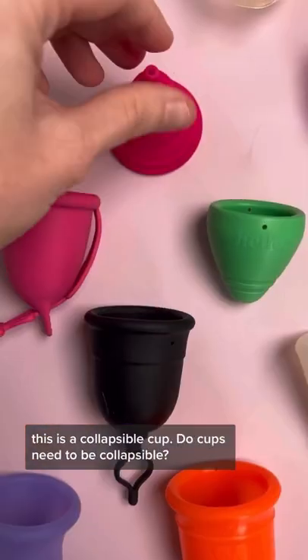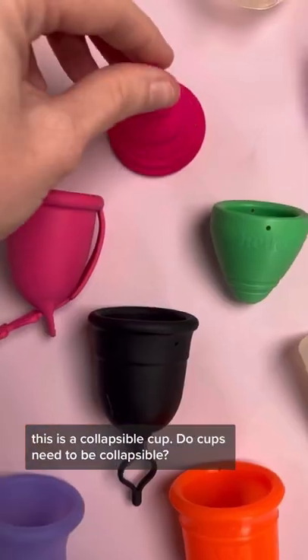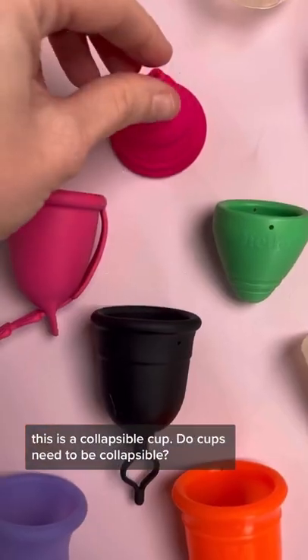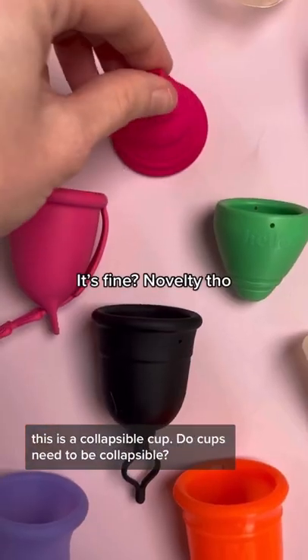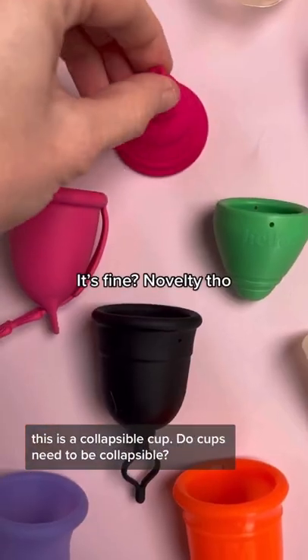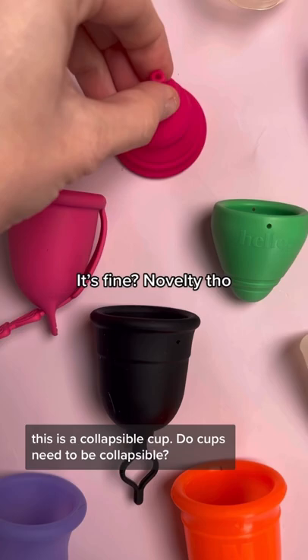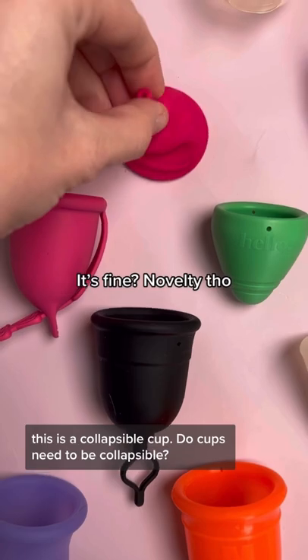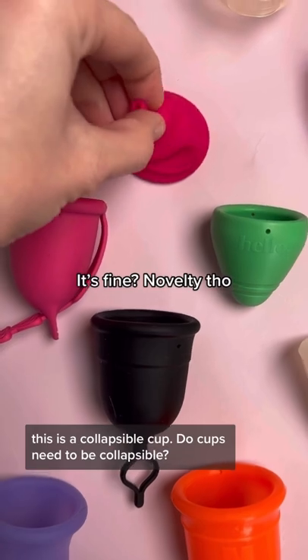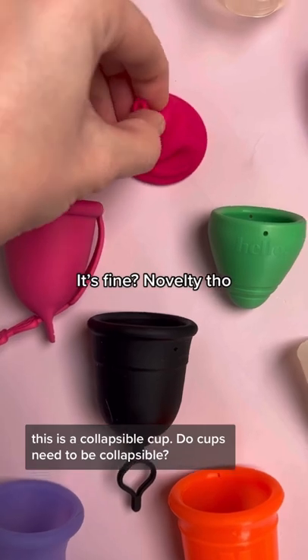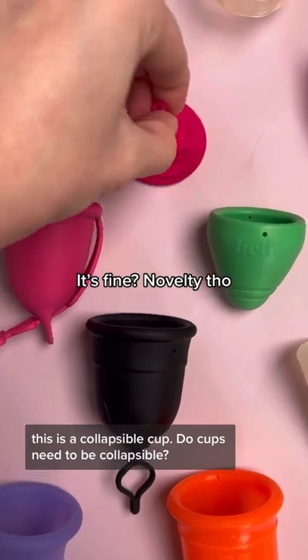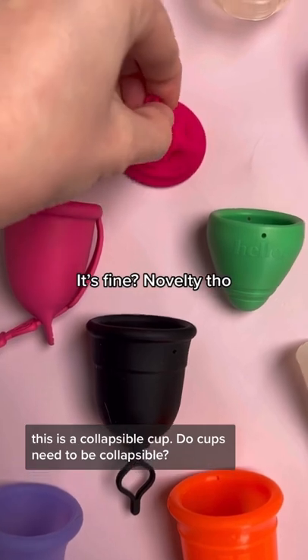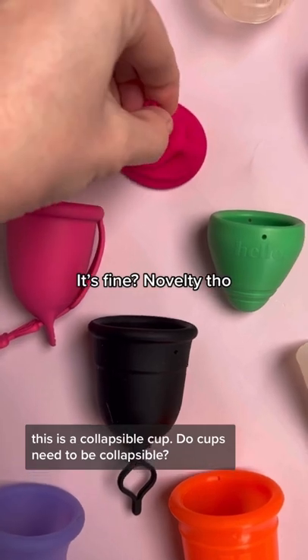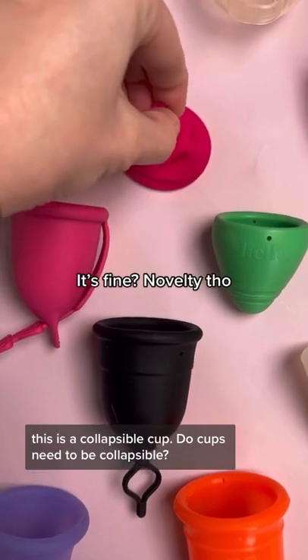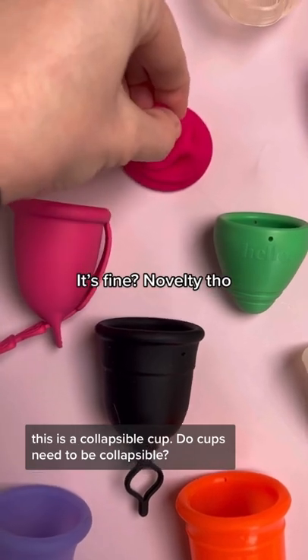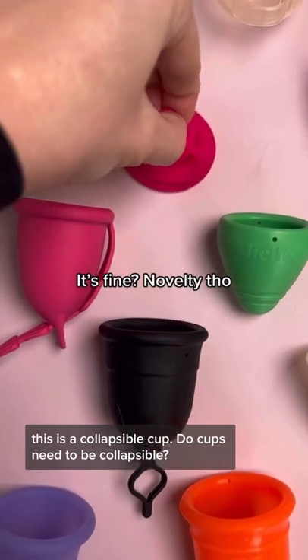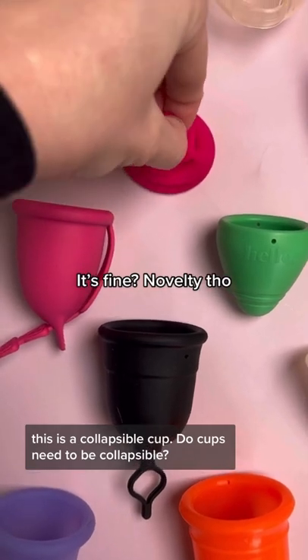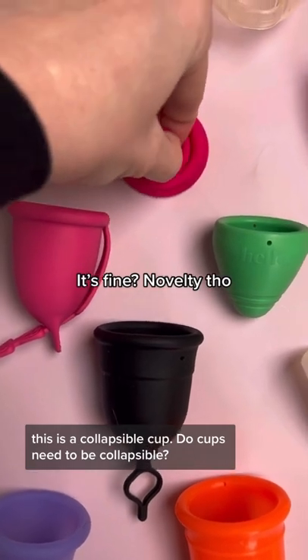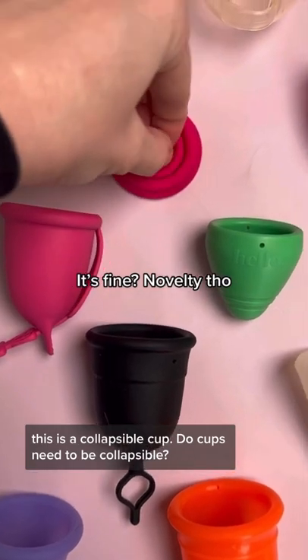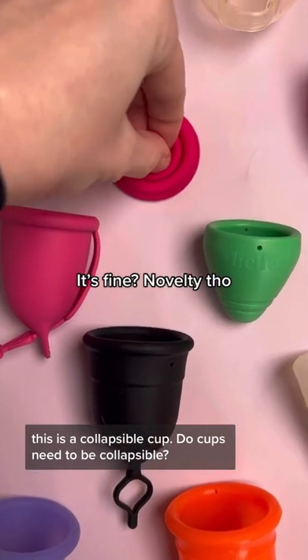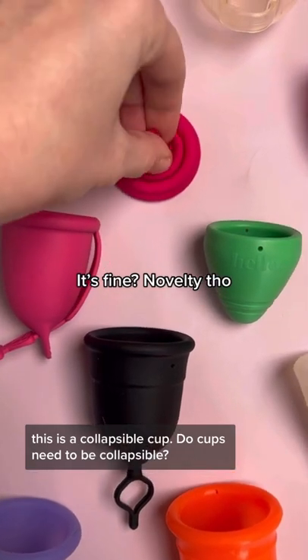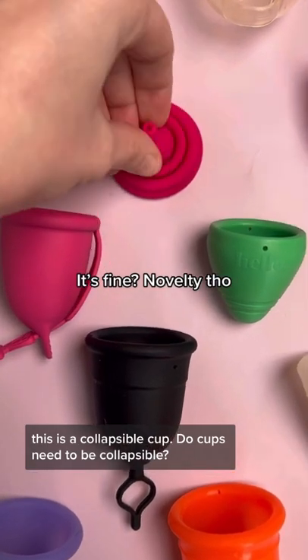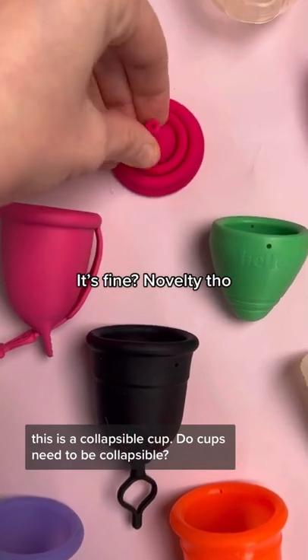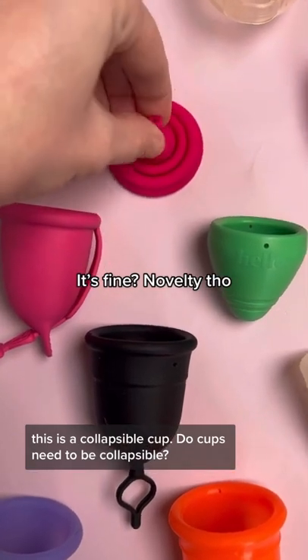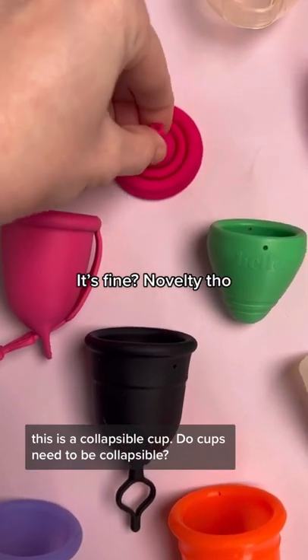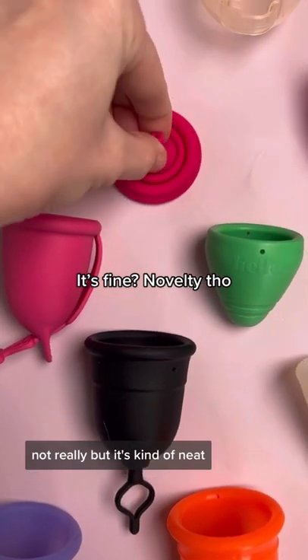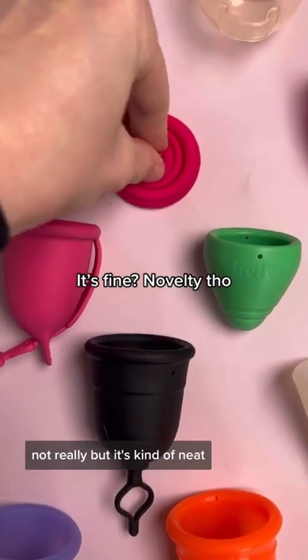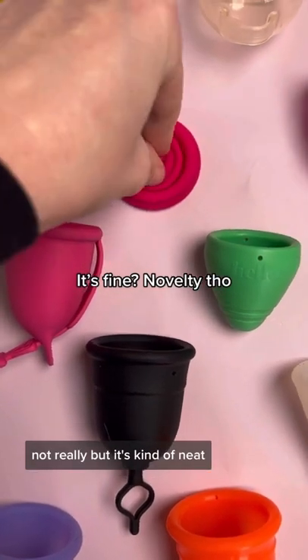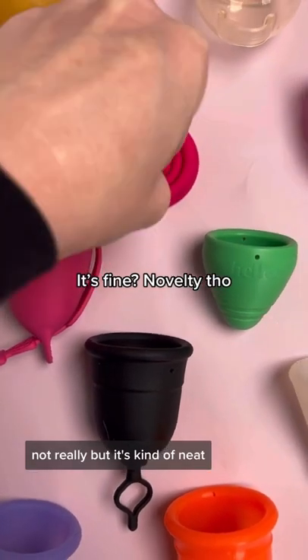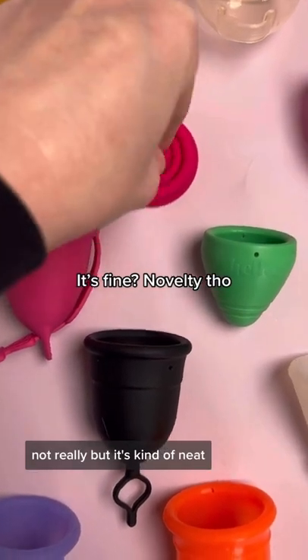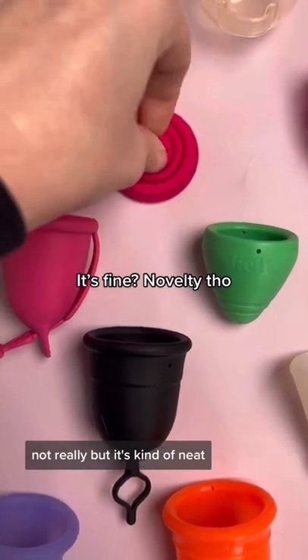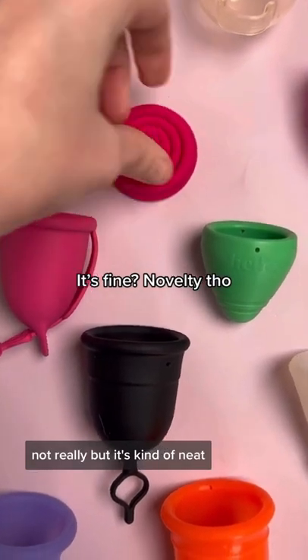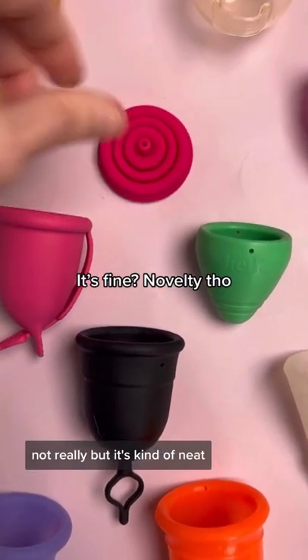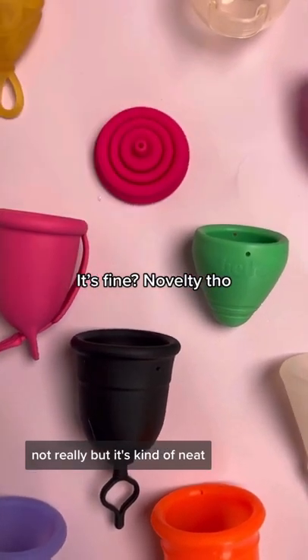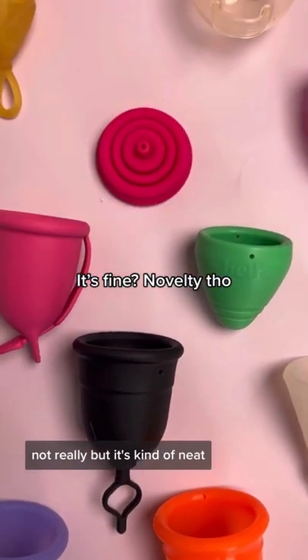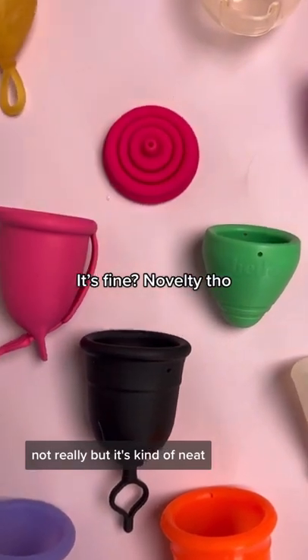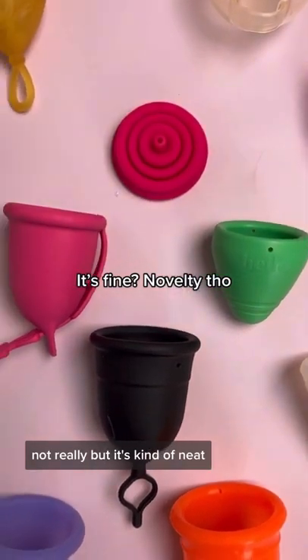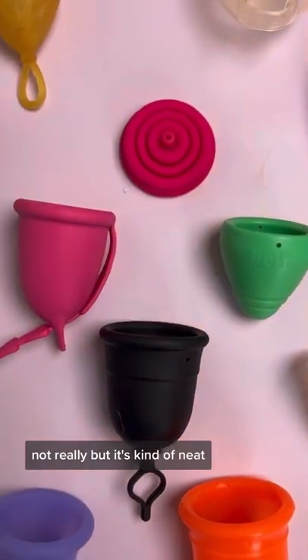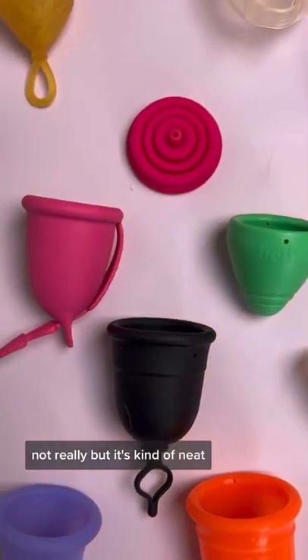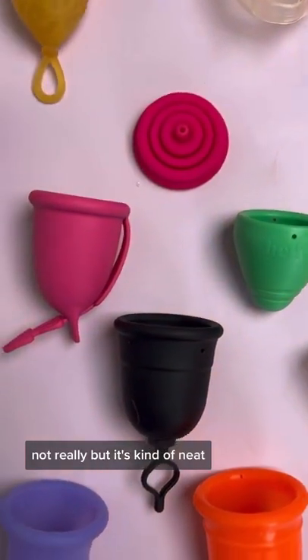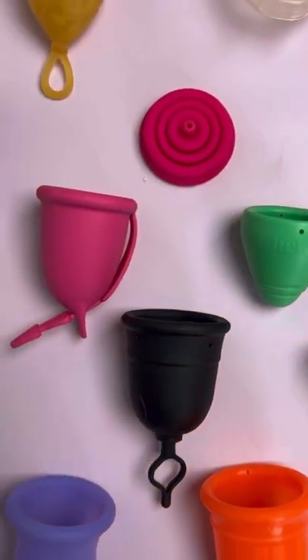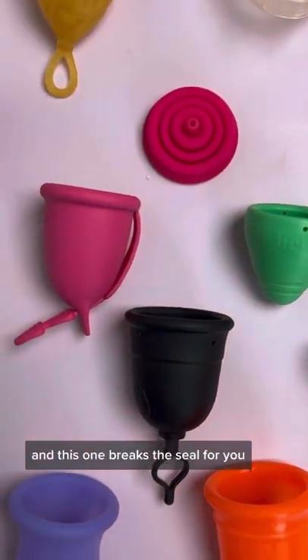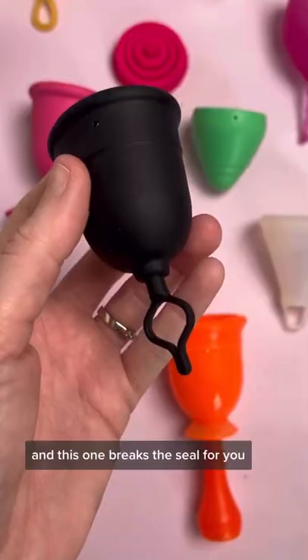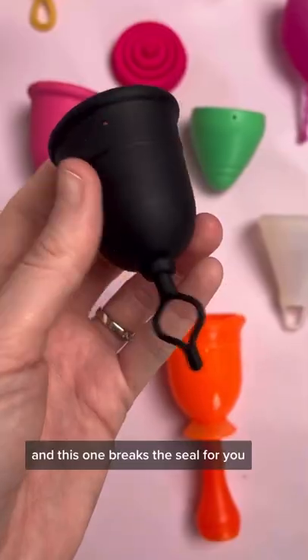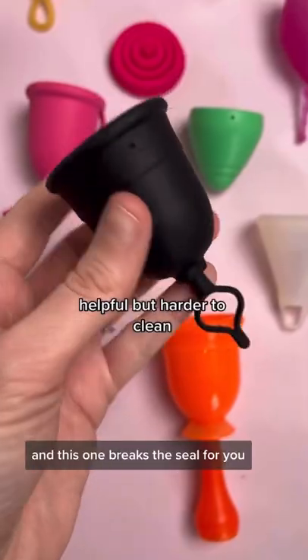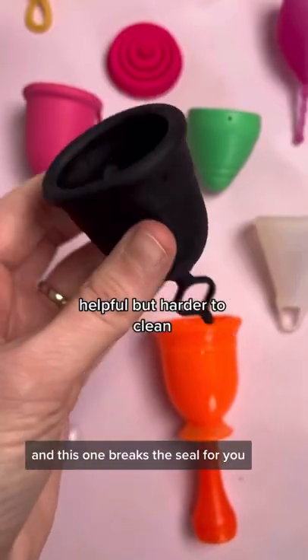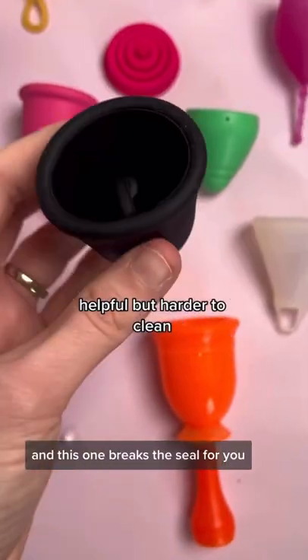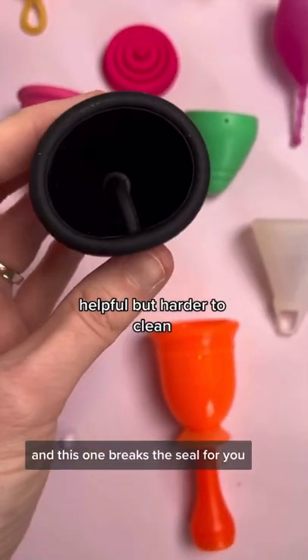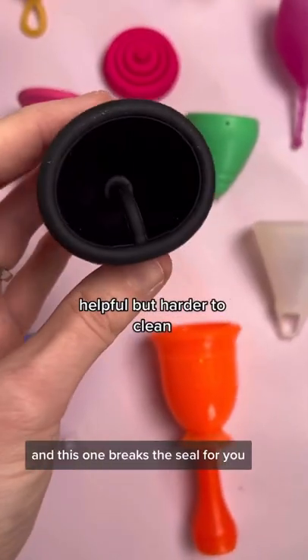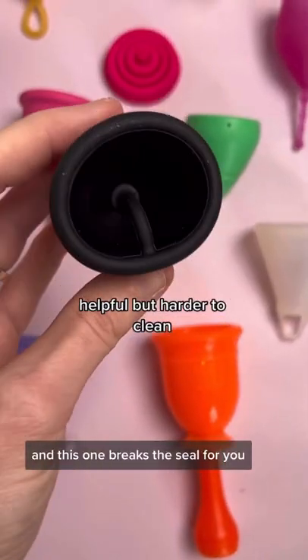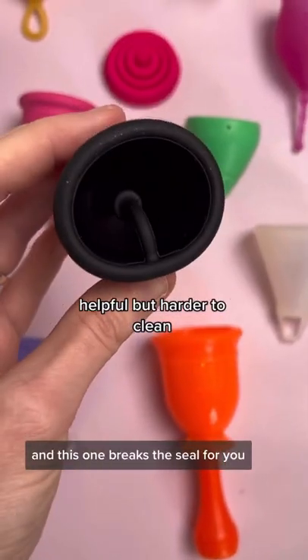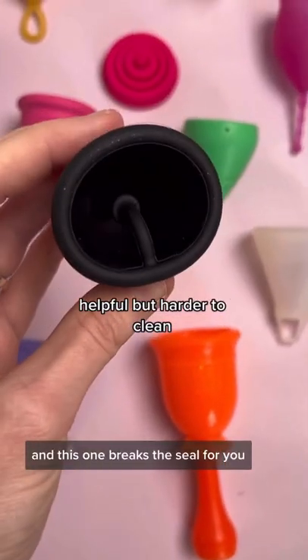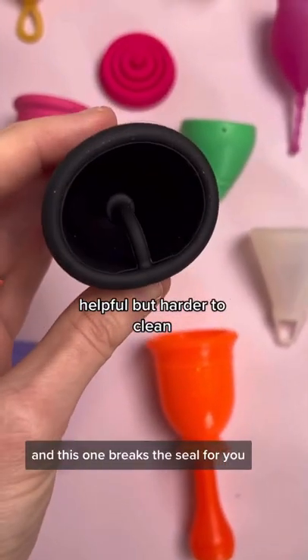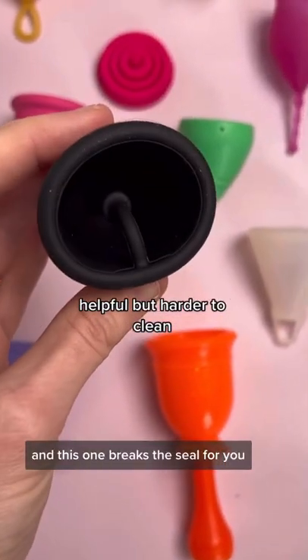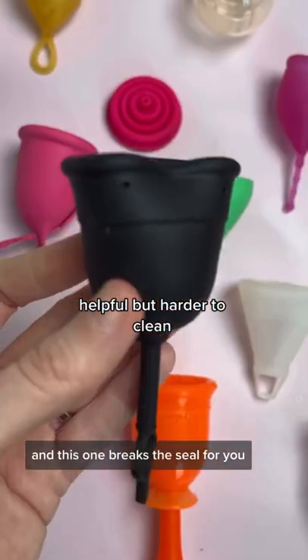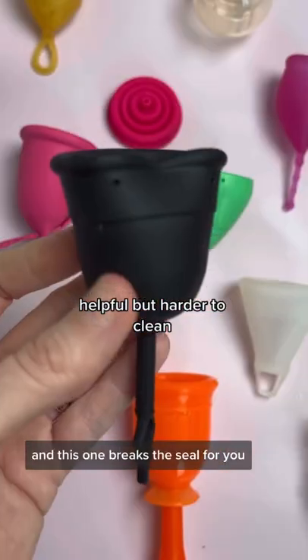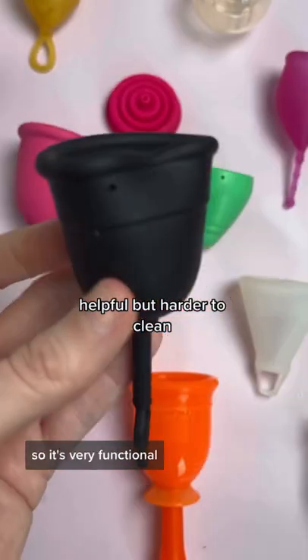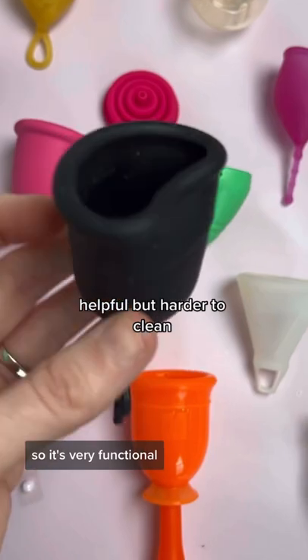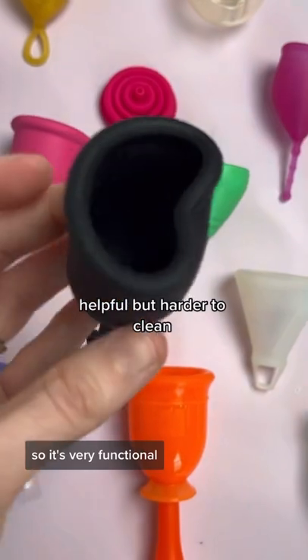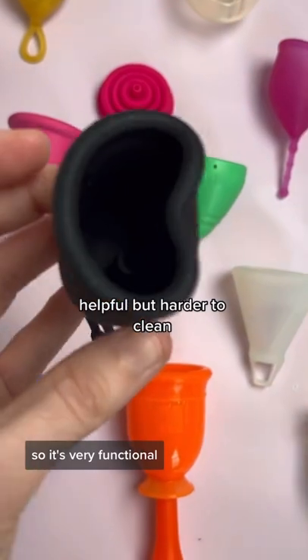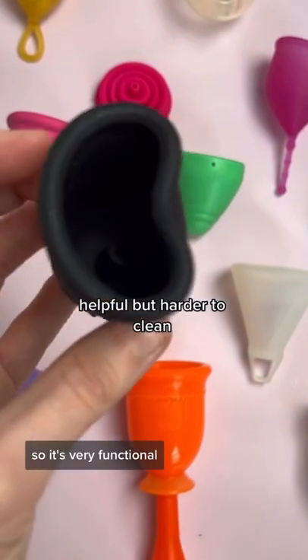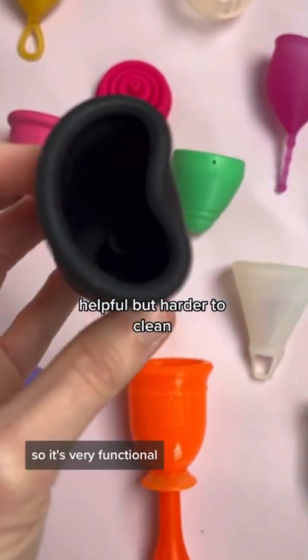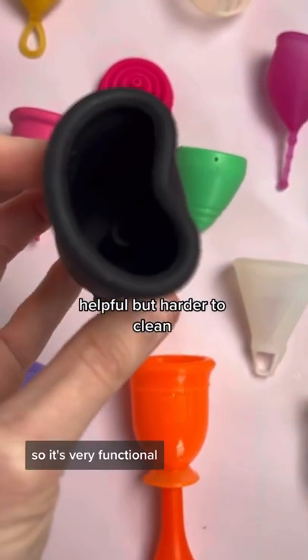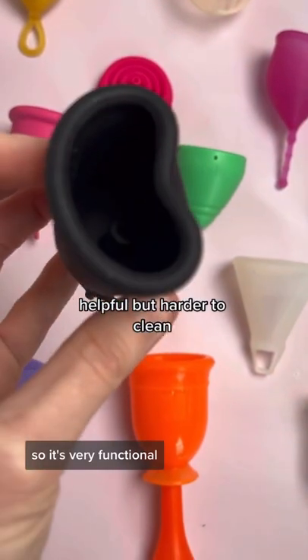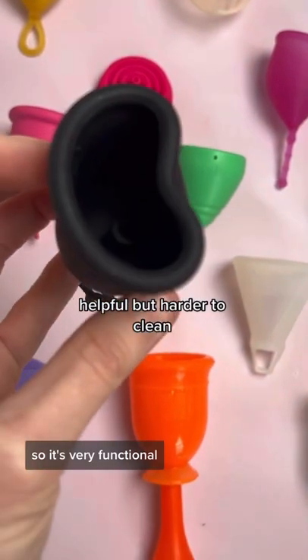This is a collapsible cup. Cups don't seem to be collapsible — not really — but it's kind of neat. And this one breaks the seal for you, so it's very functional.